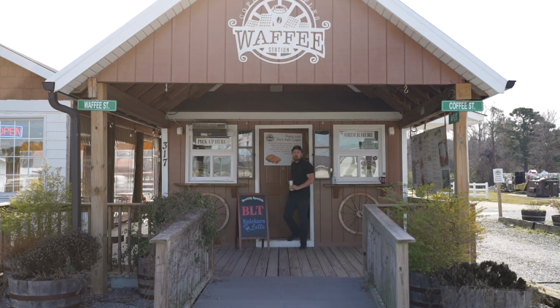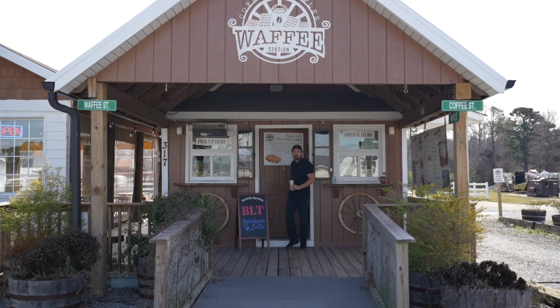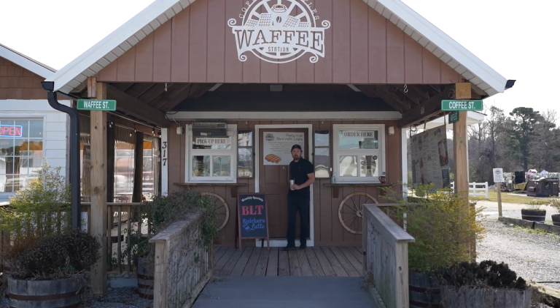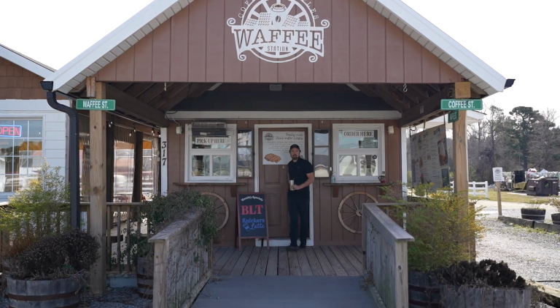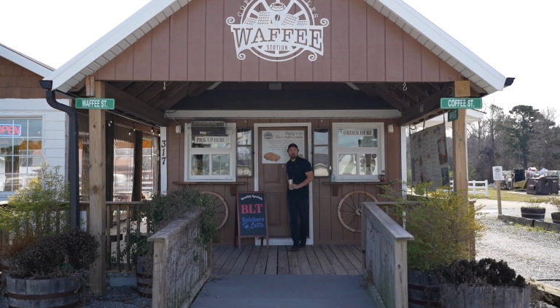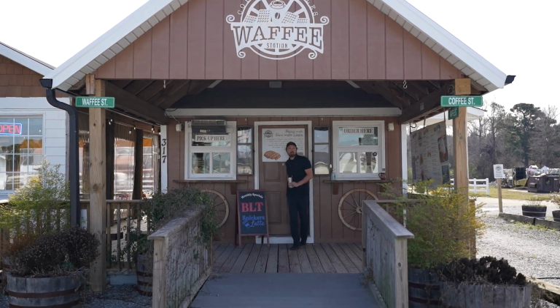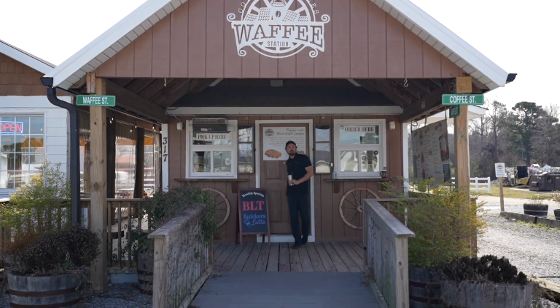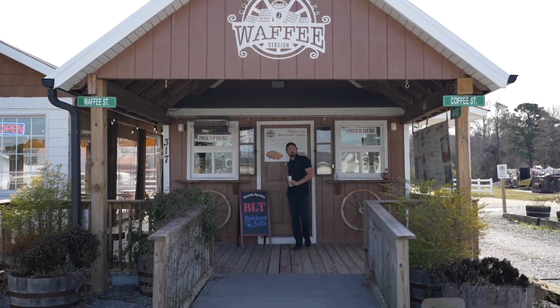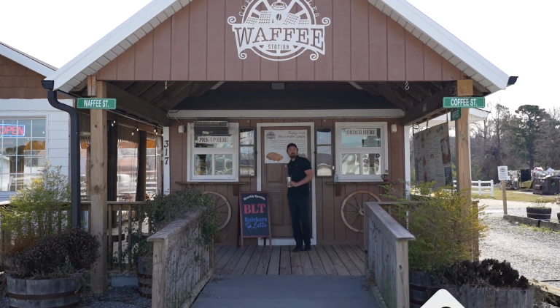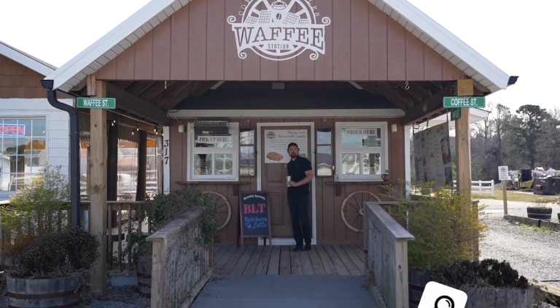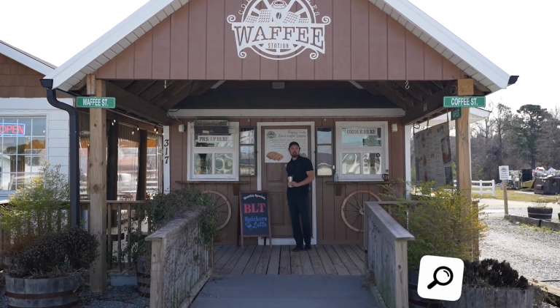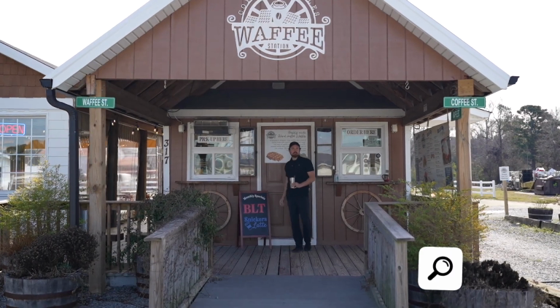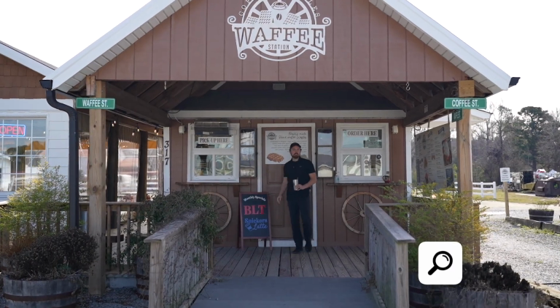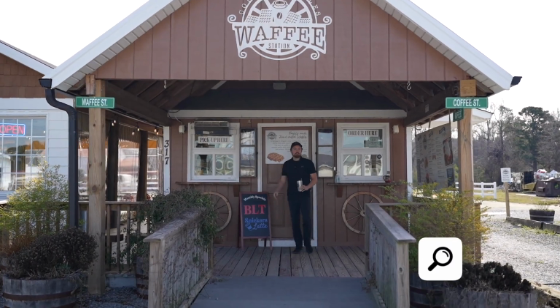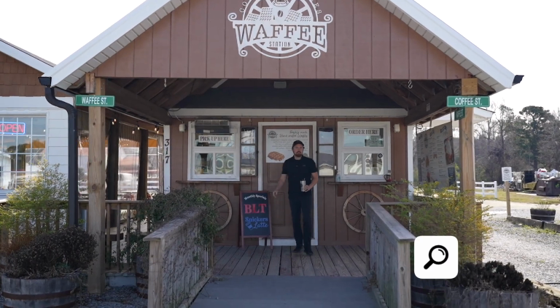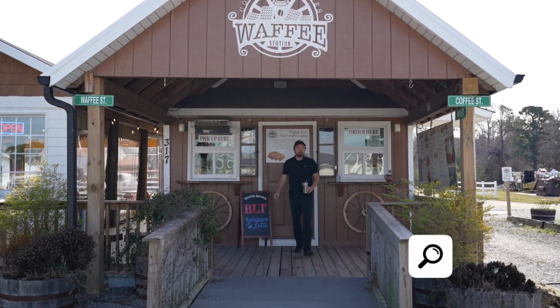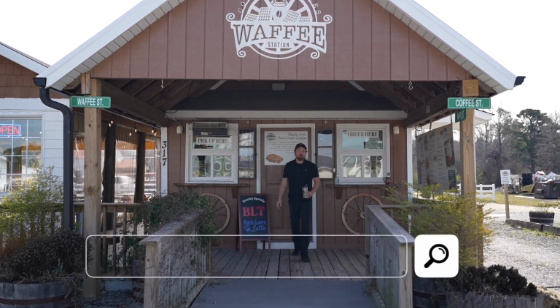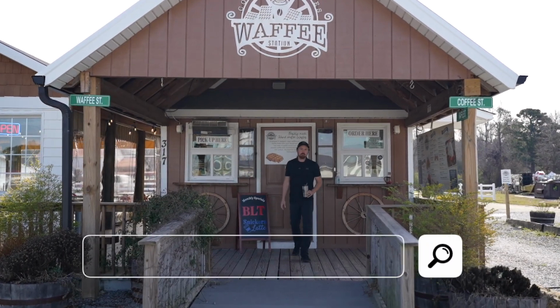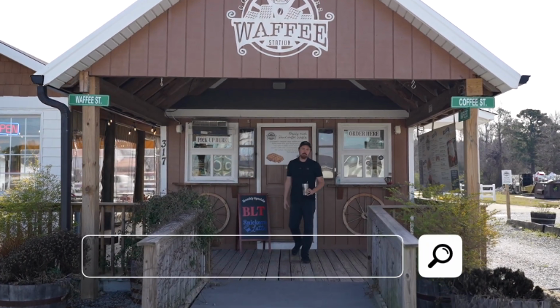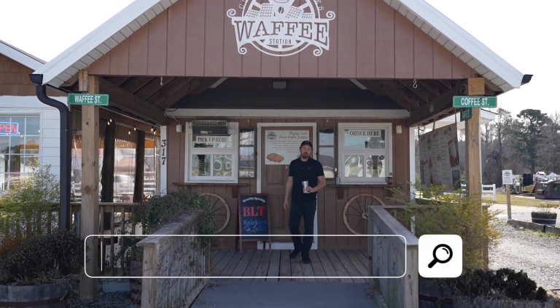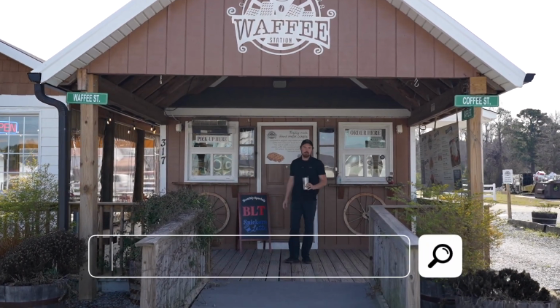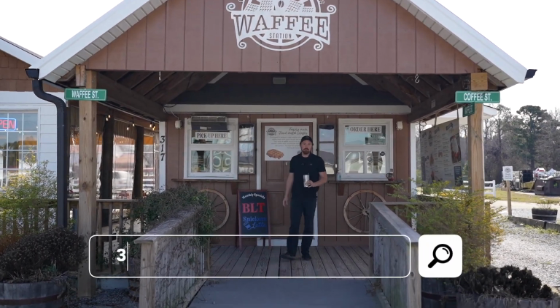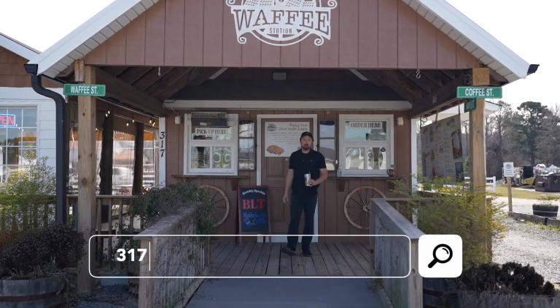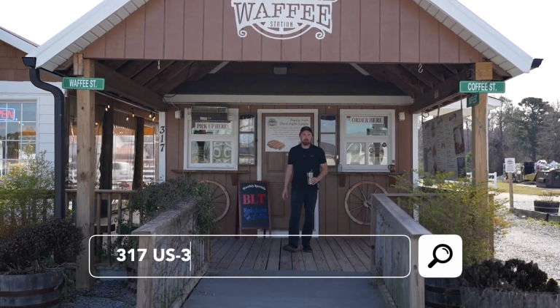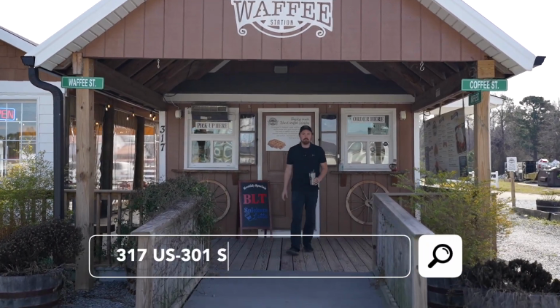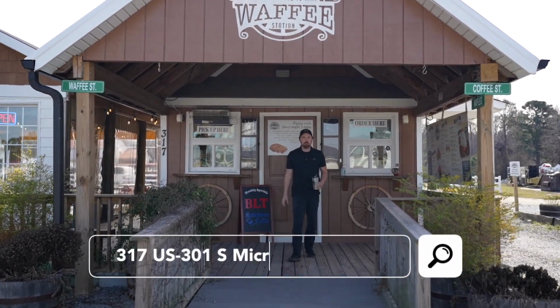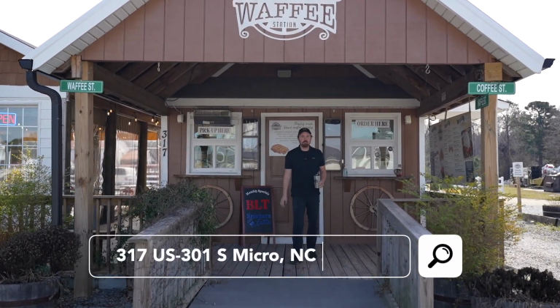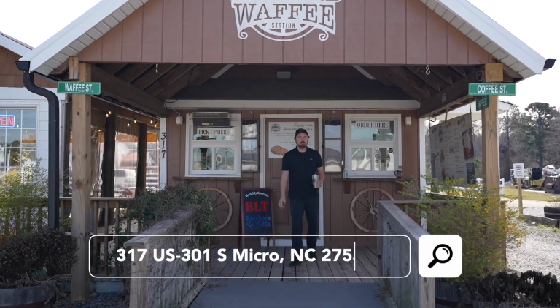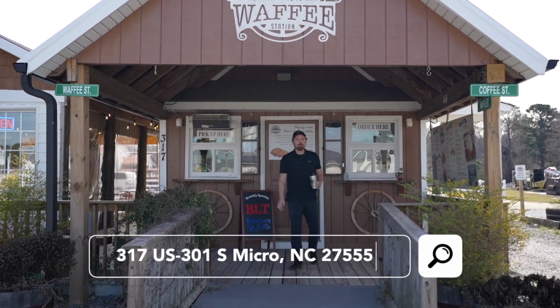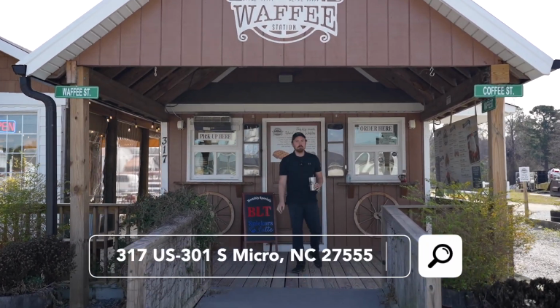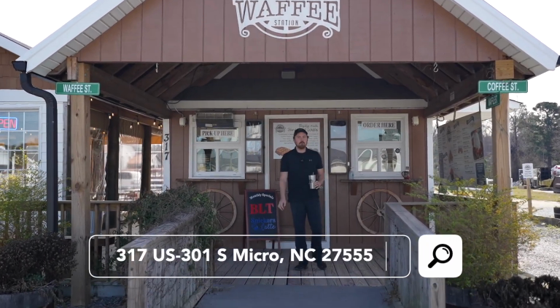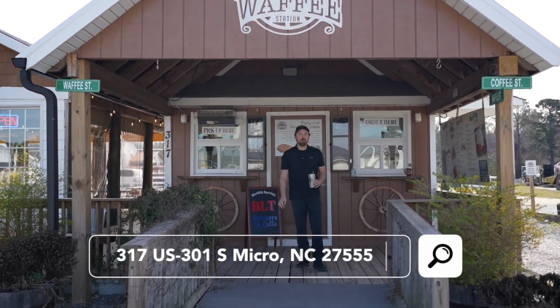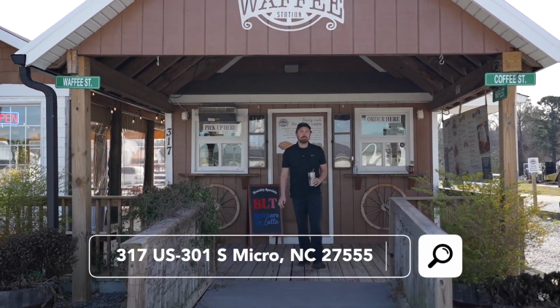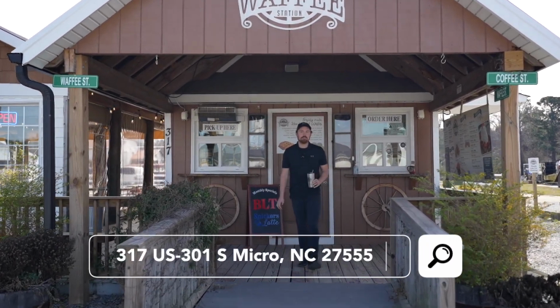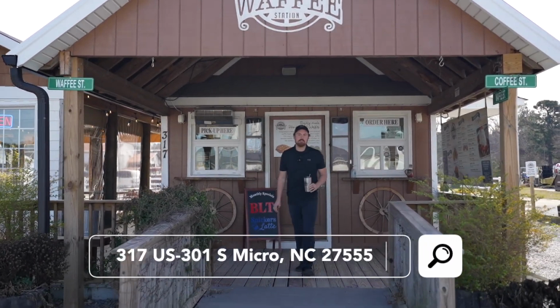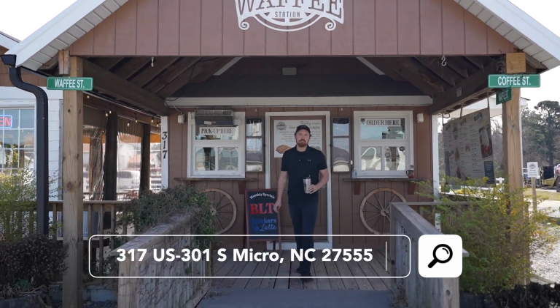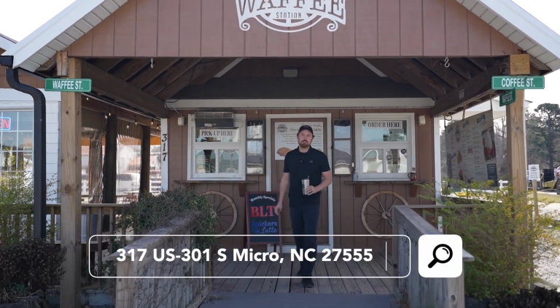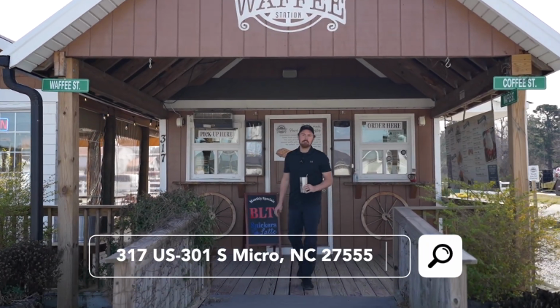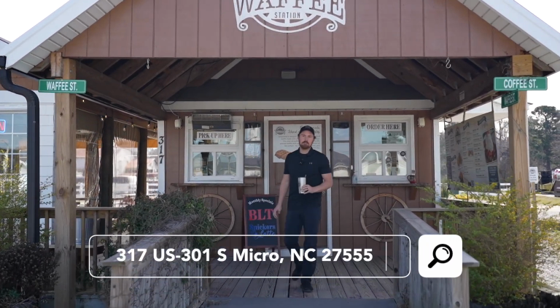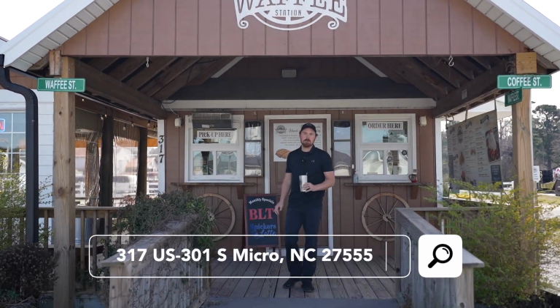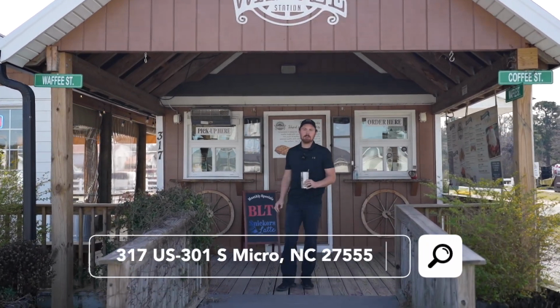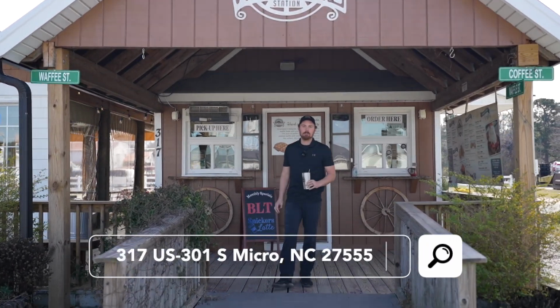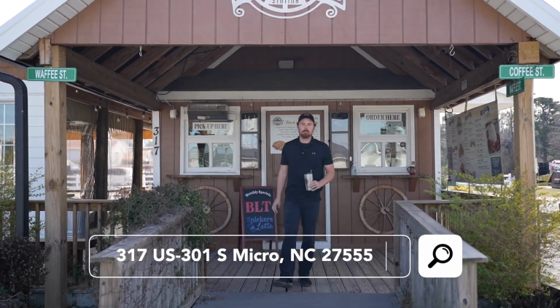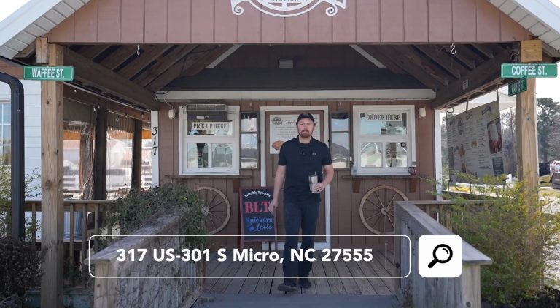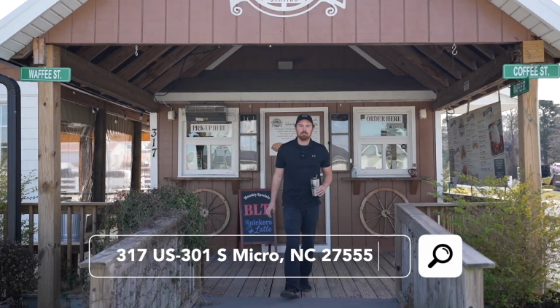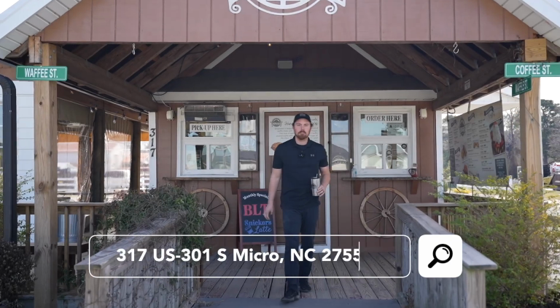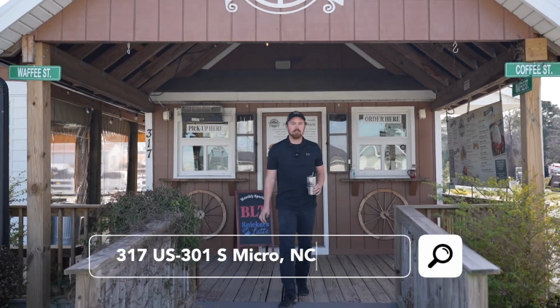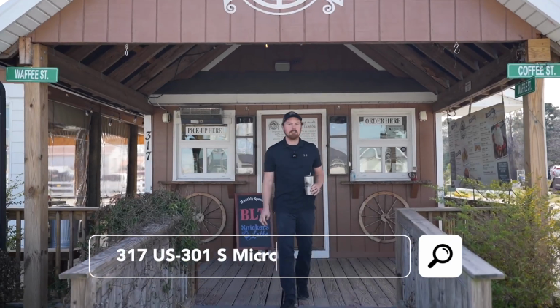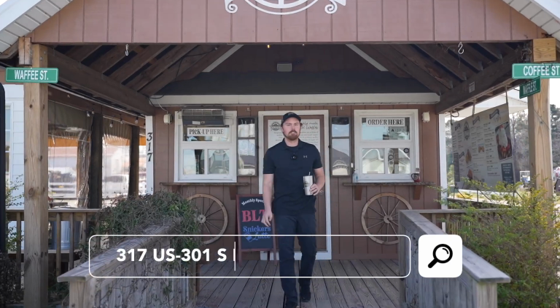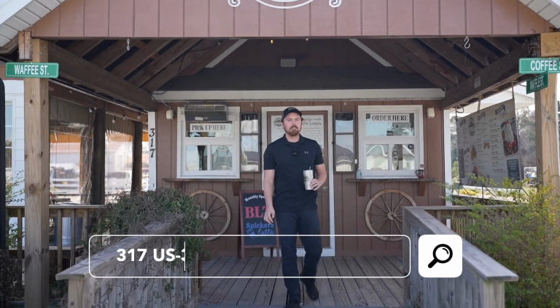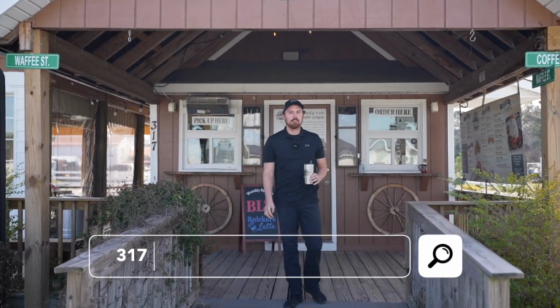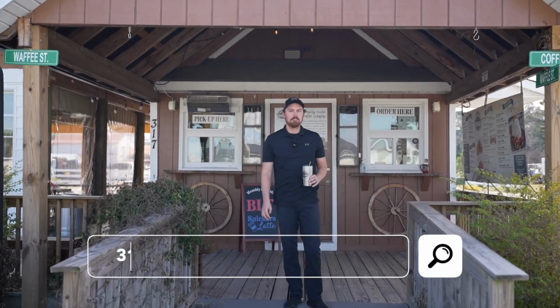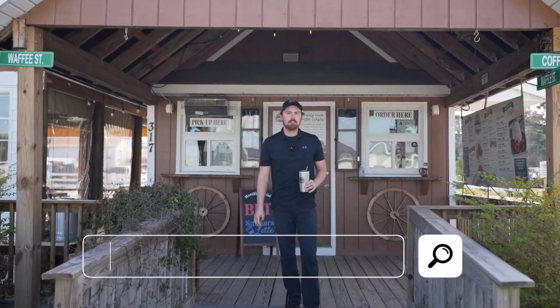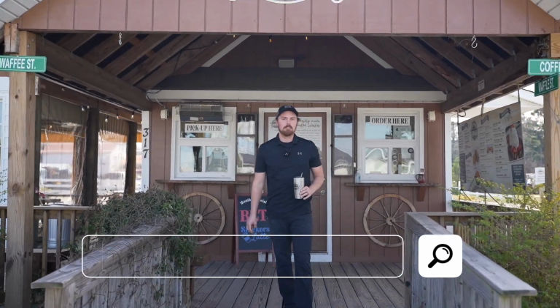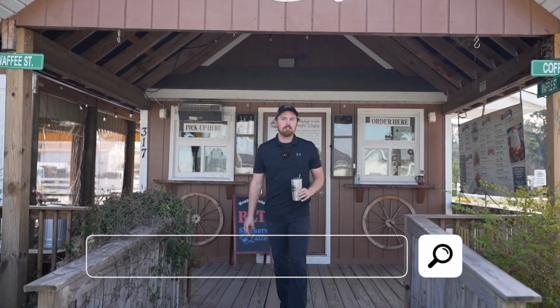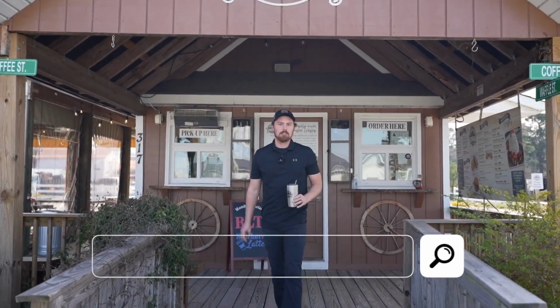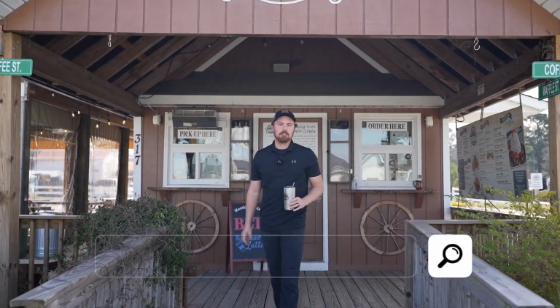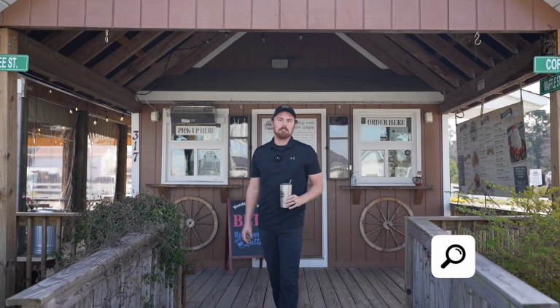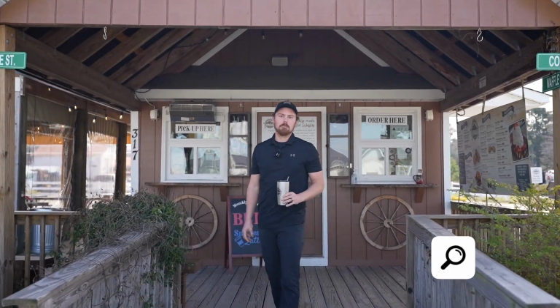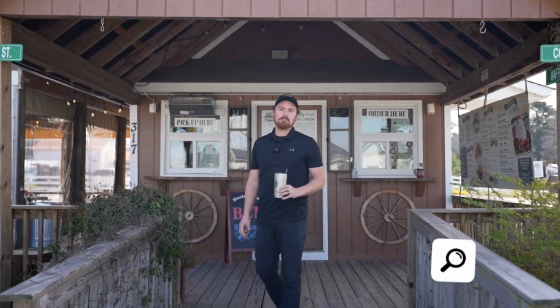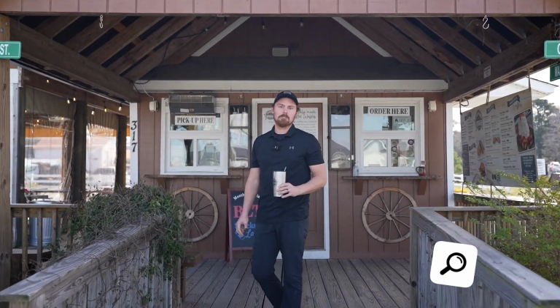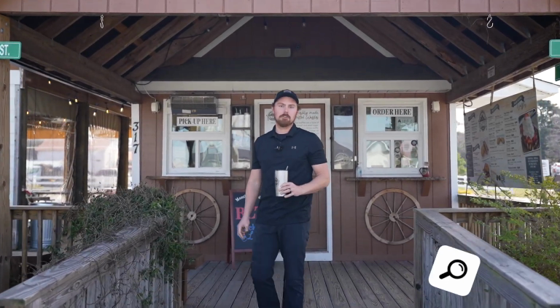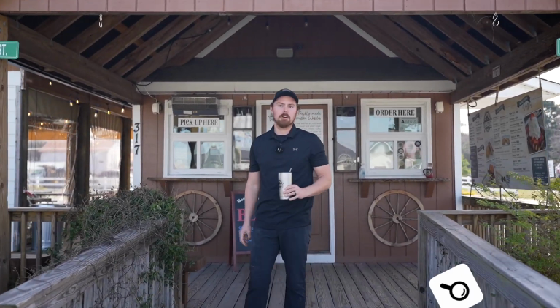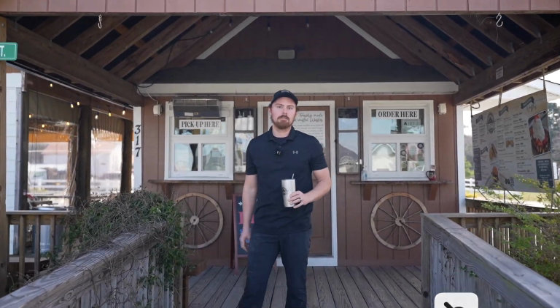Hey guys, what's going on? Reed here, one of the owners of the Waffle Station in Micro, North Carolina. Let me show you around.